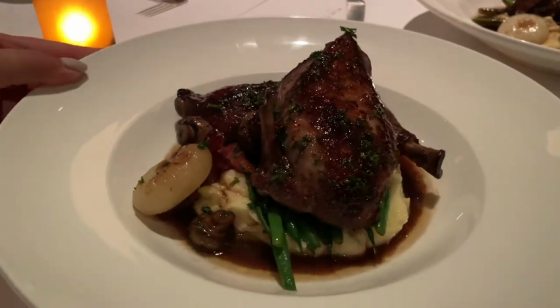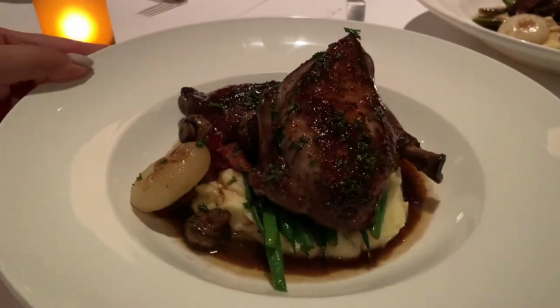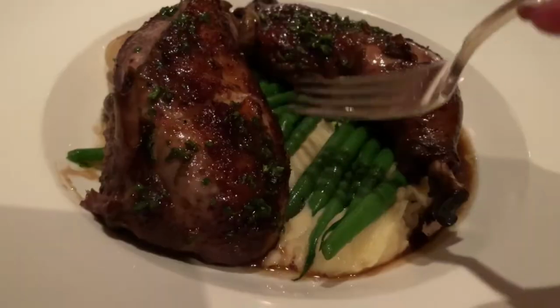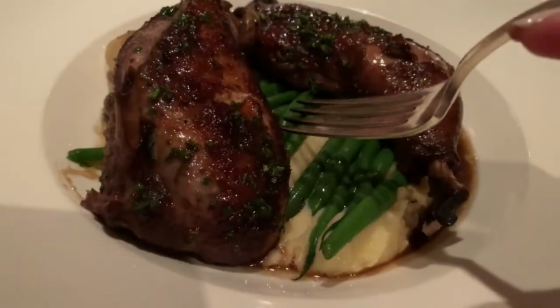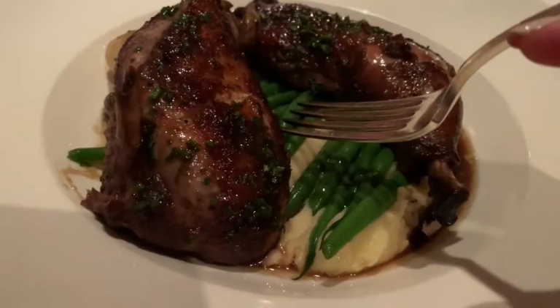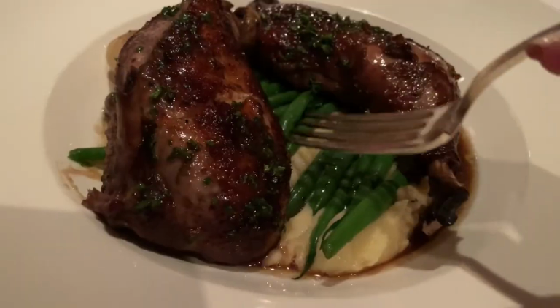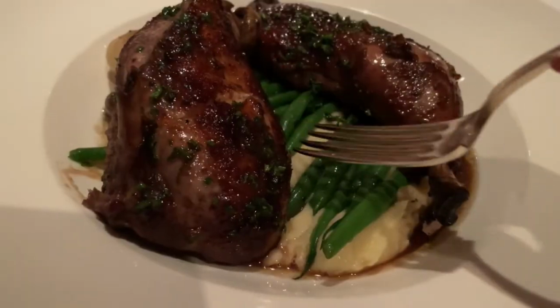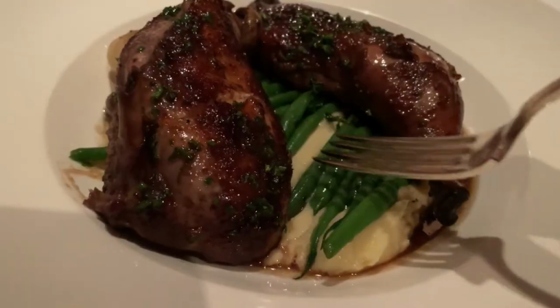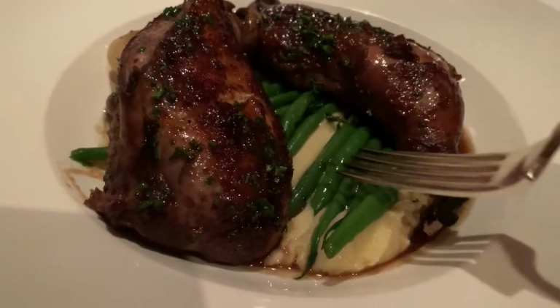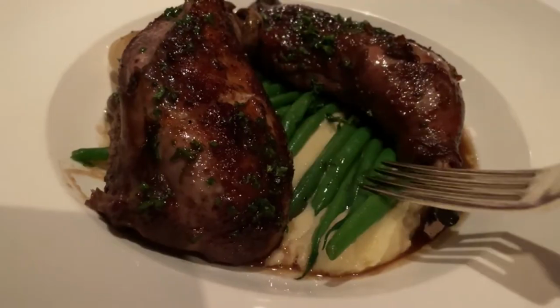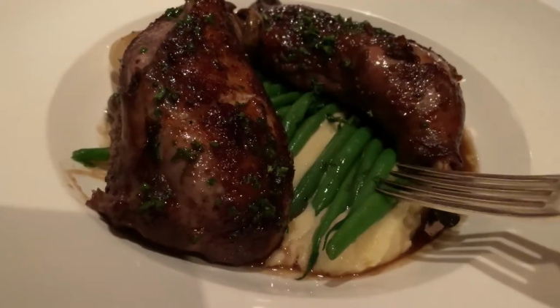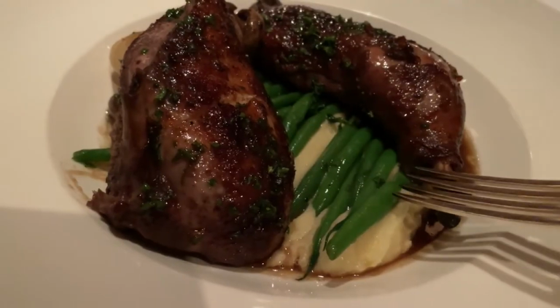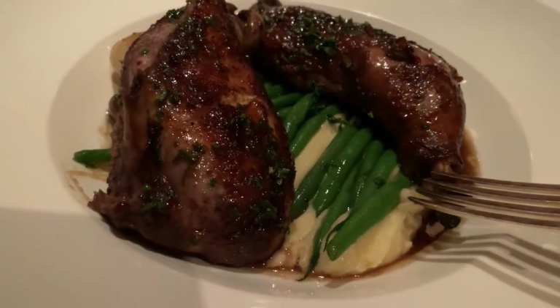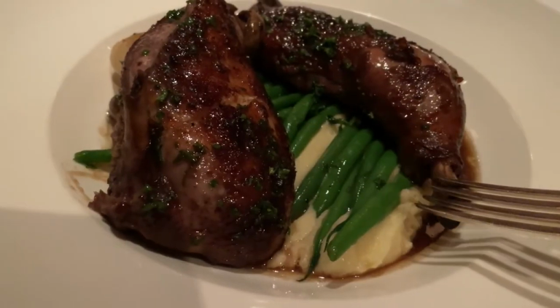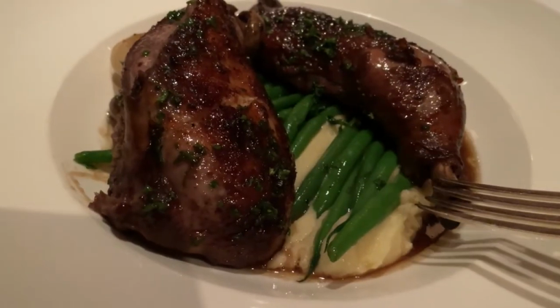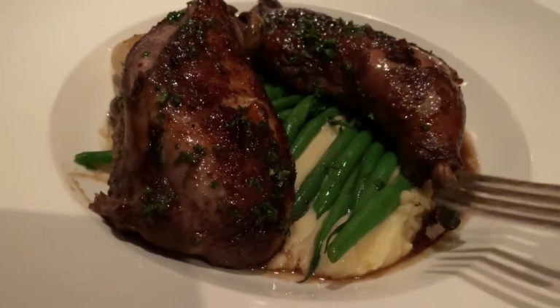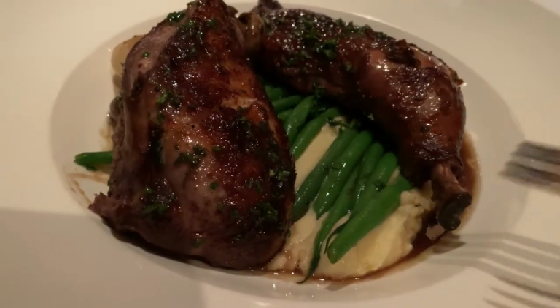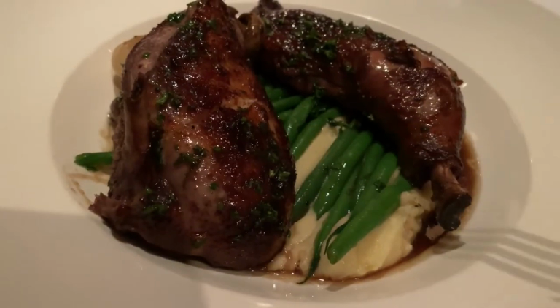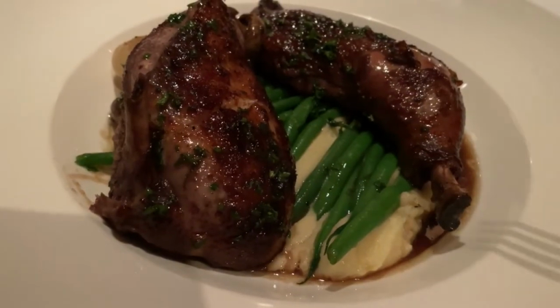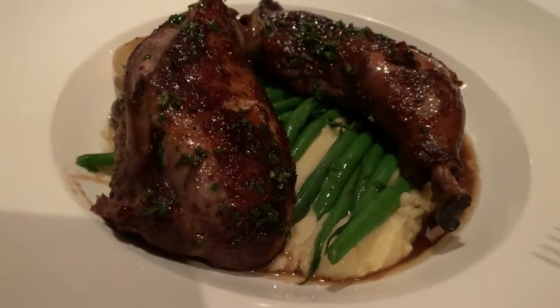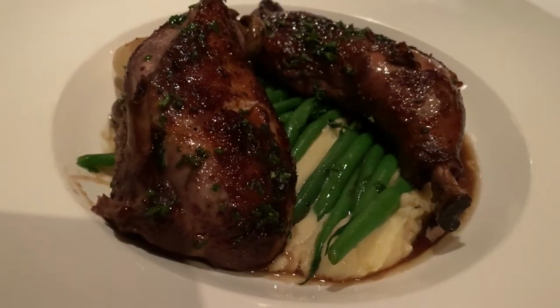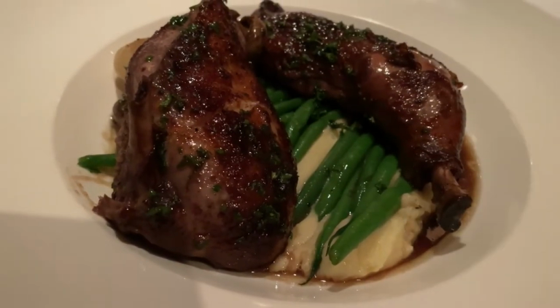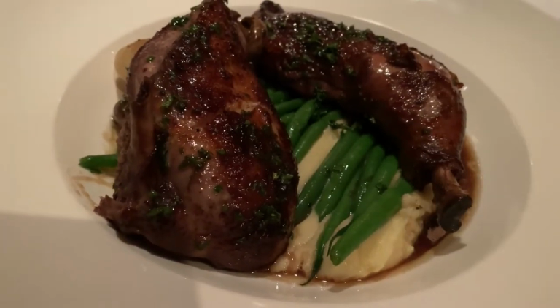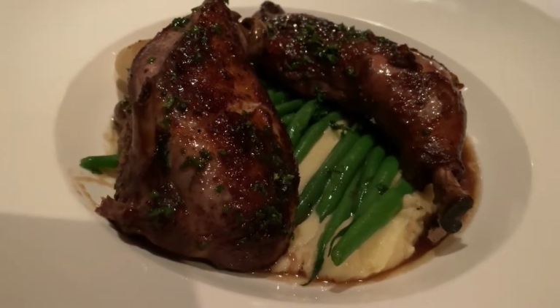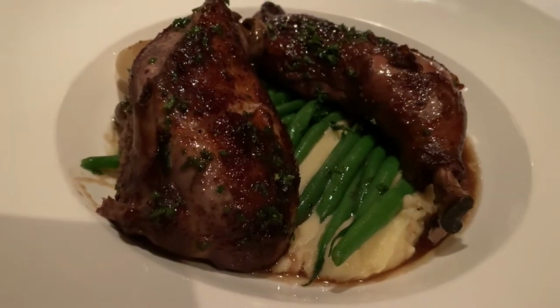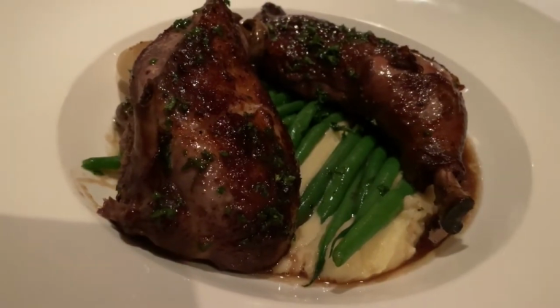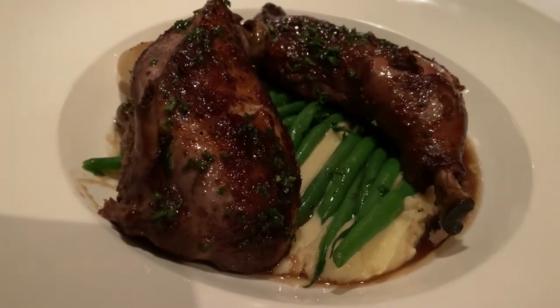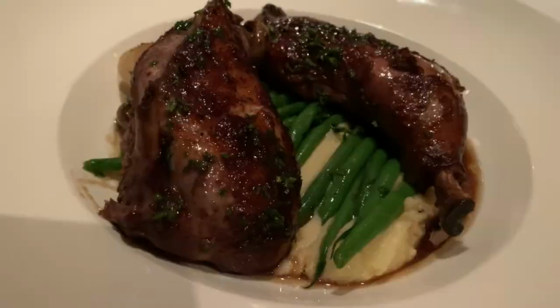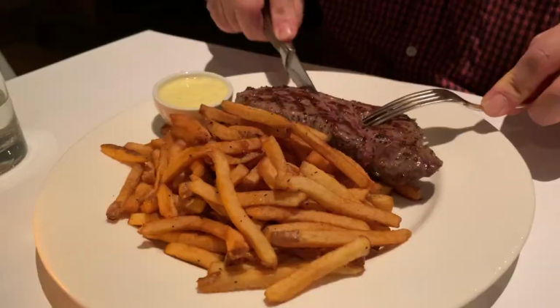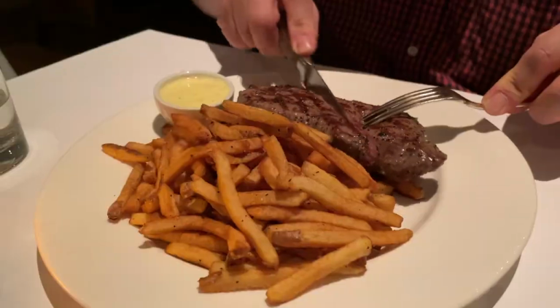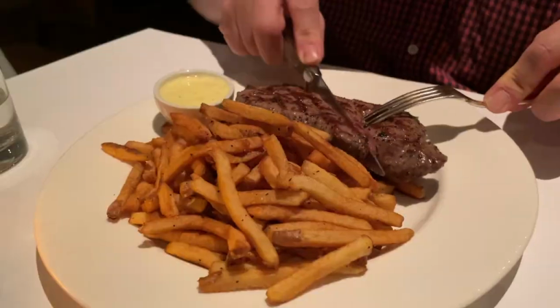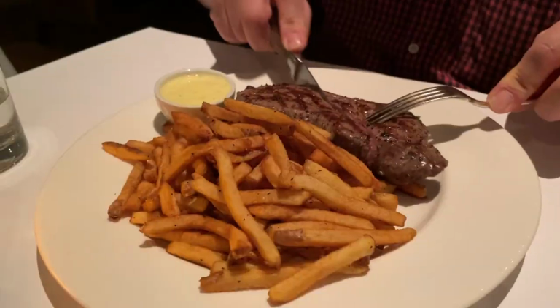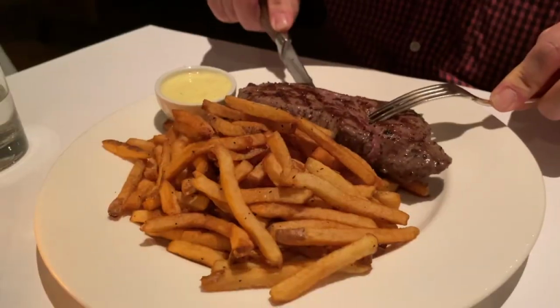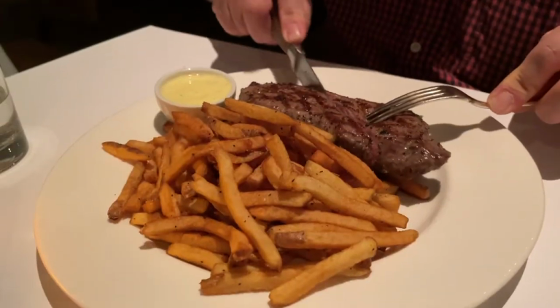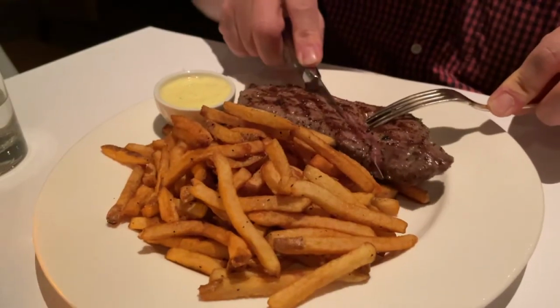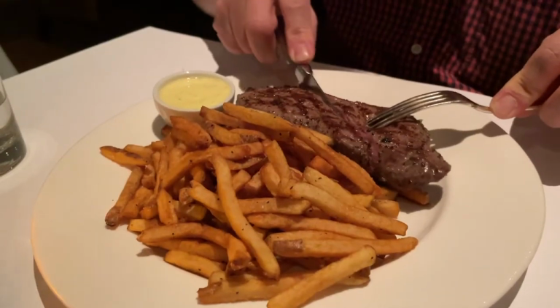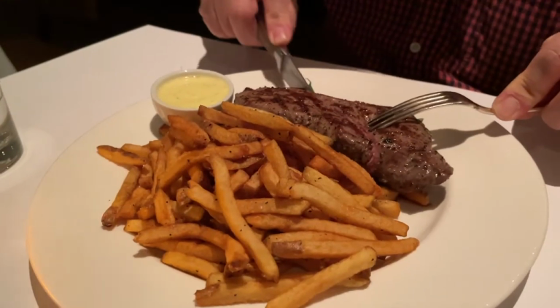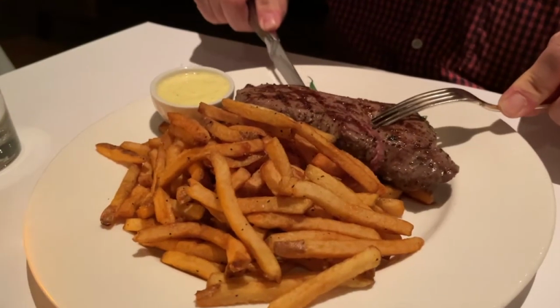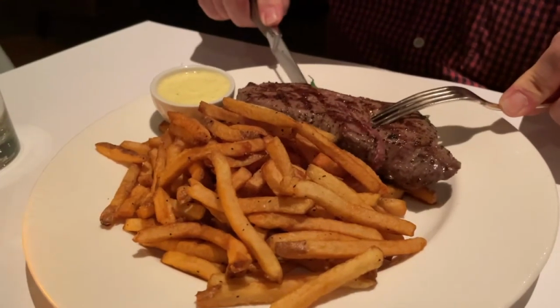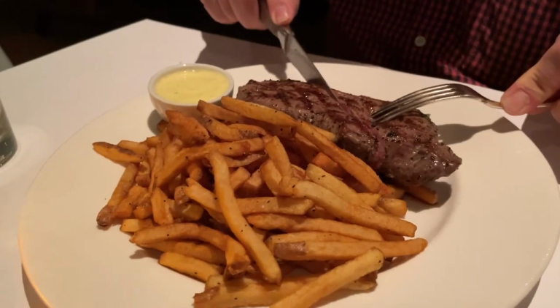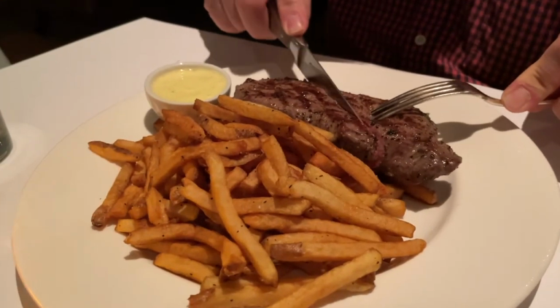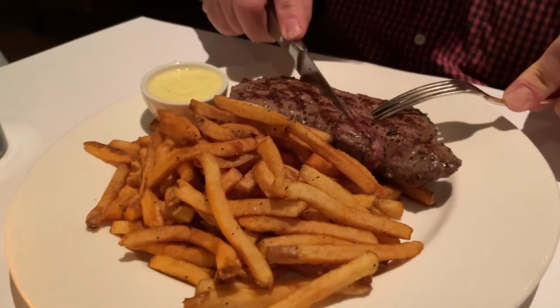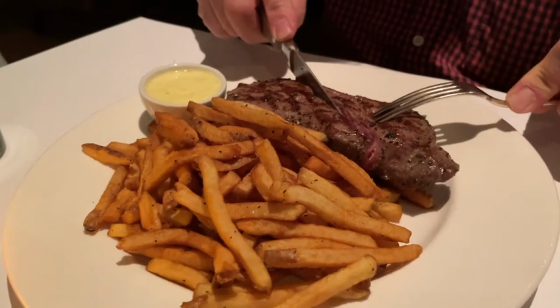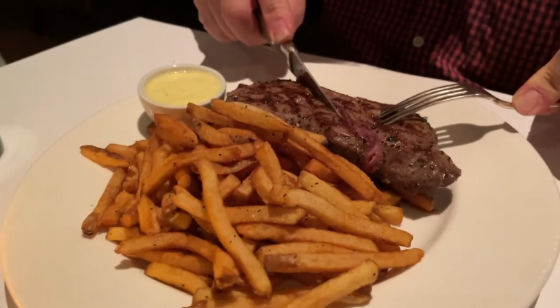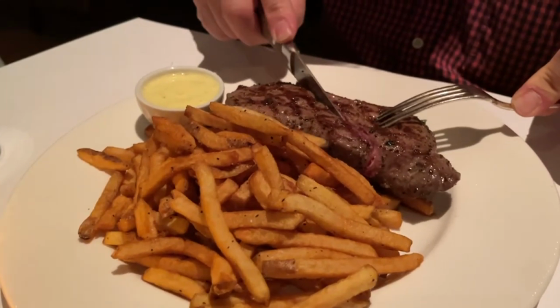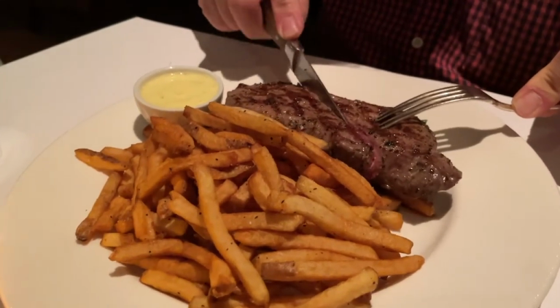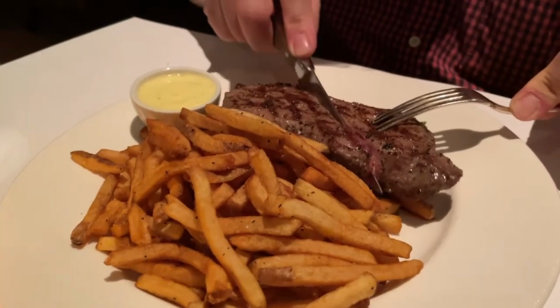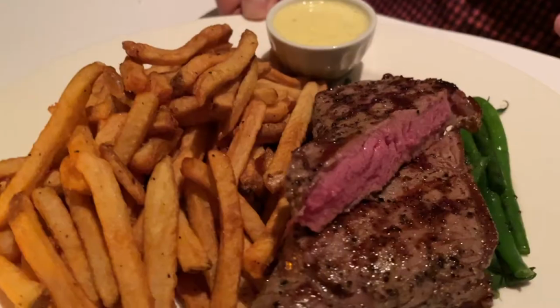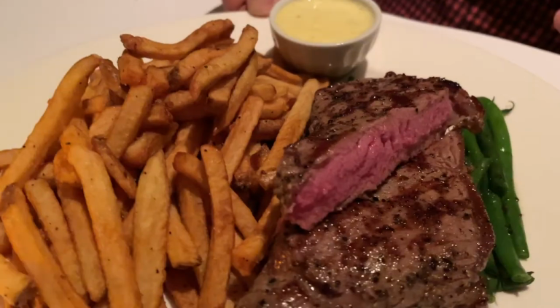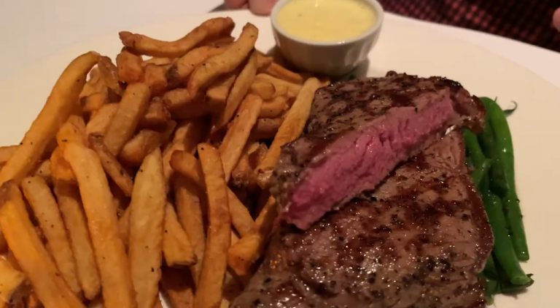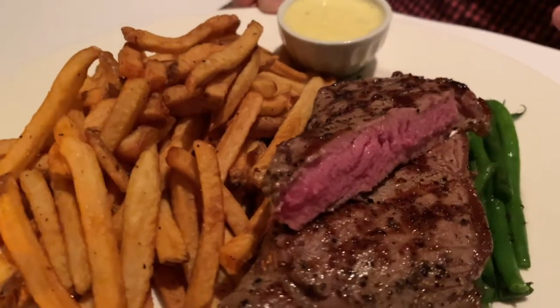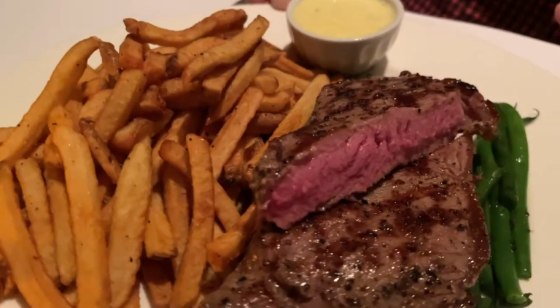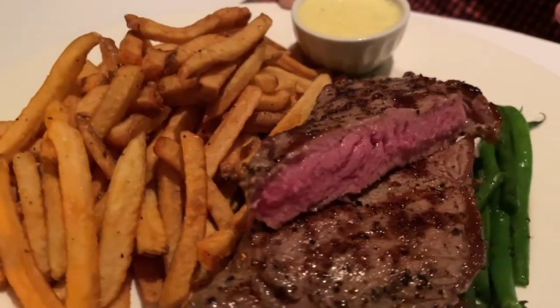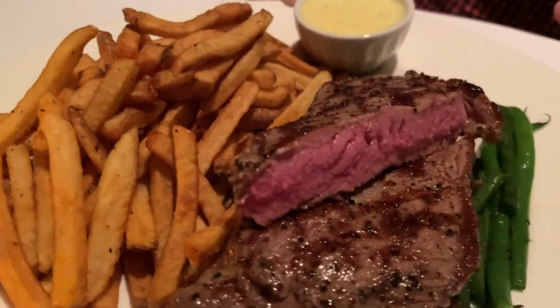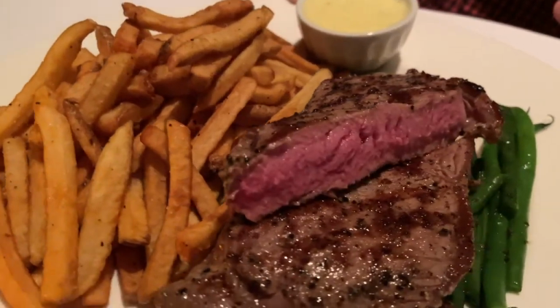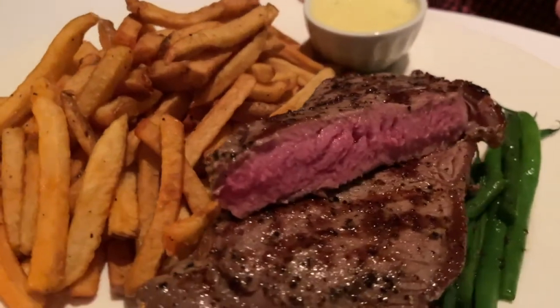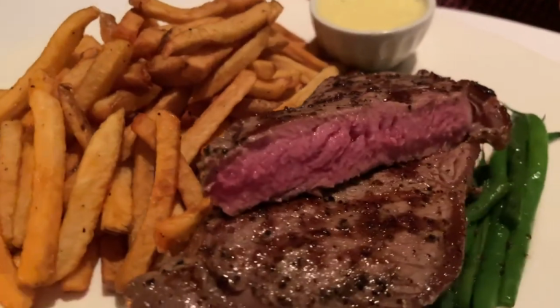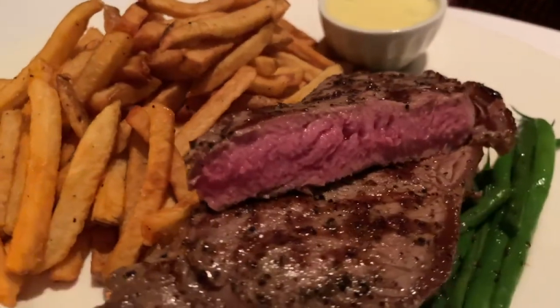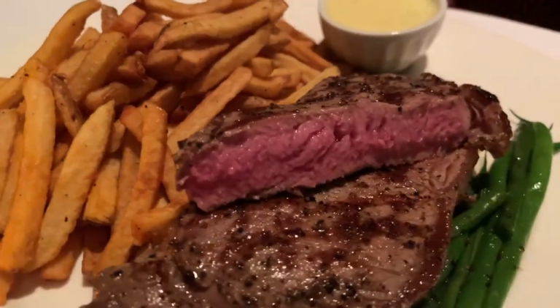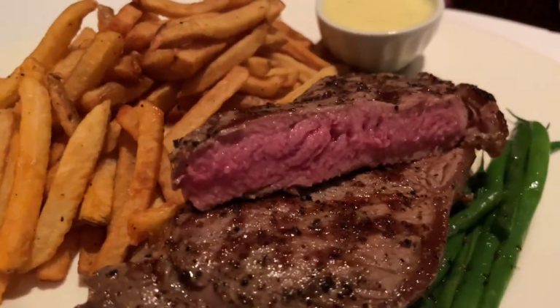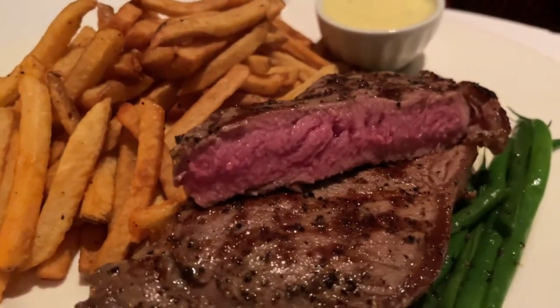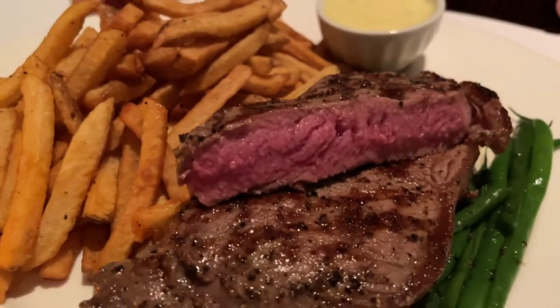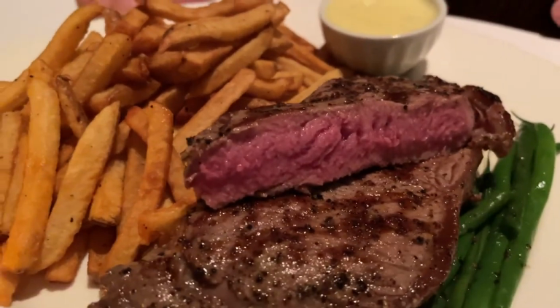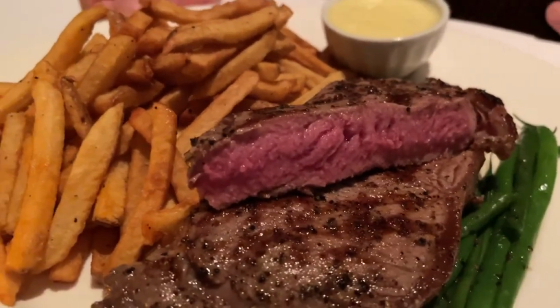For mains, I got the coq au vin, which is a braised chicken with bacon lard, onion, green beans, mashed potatoes, and a red wine sauce.